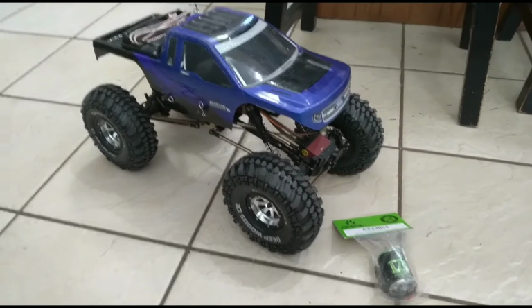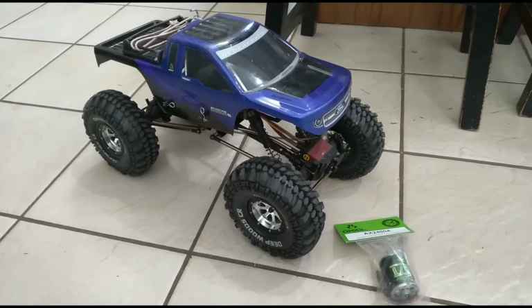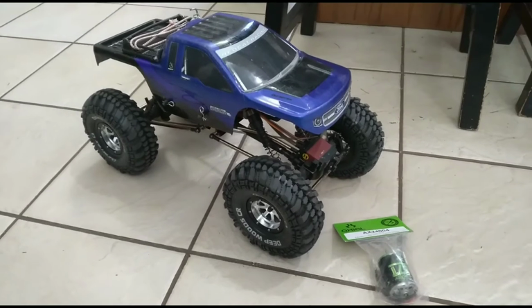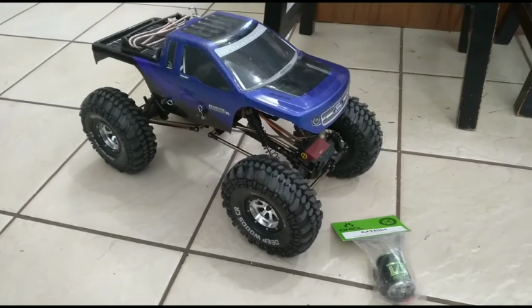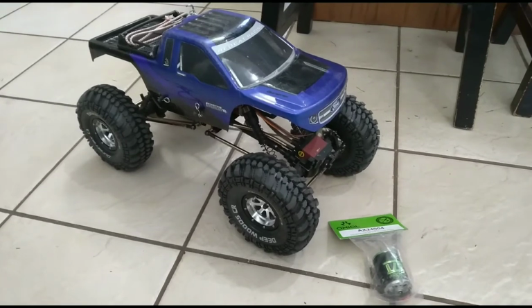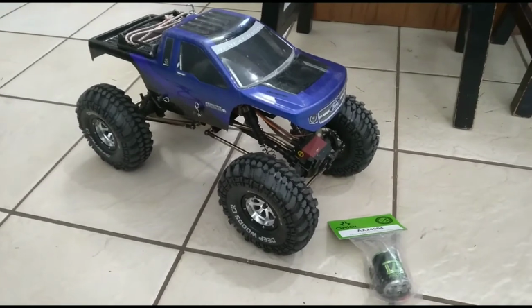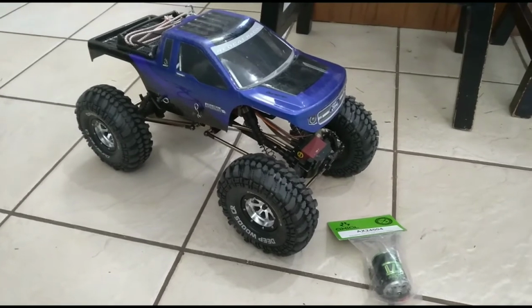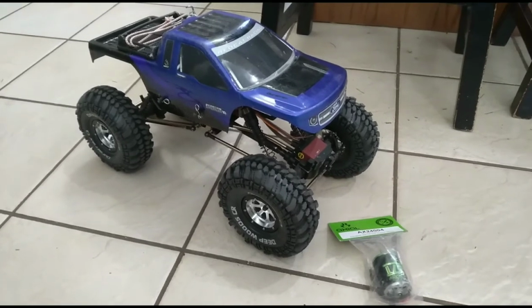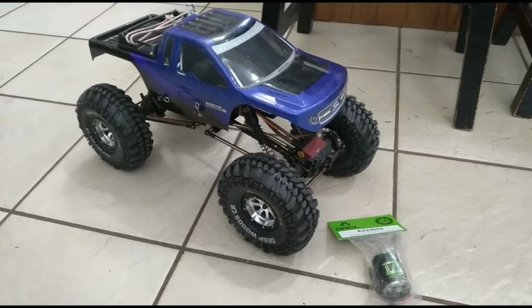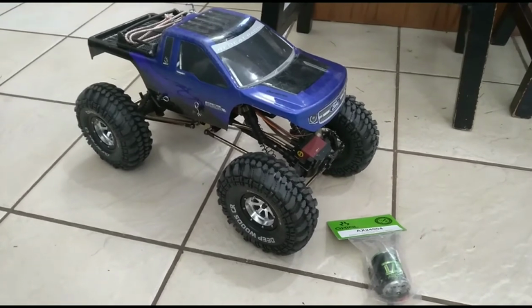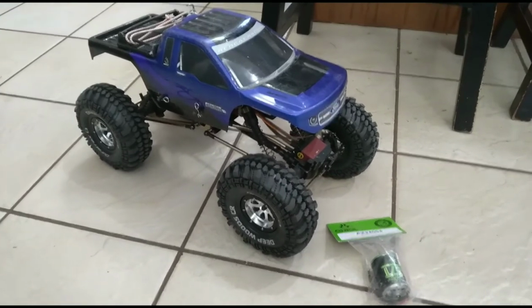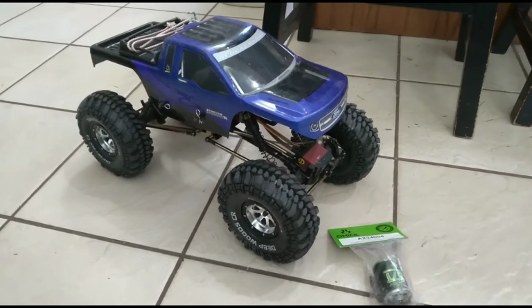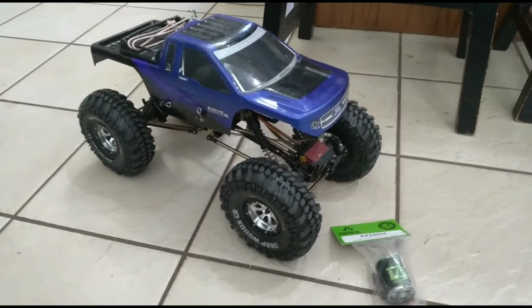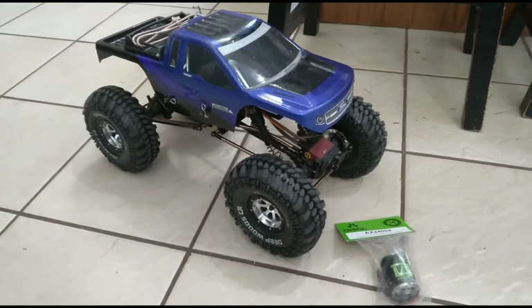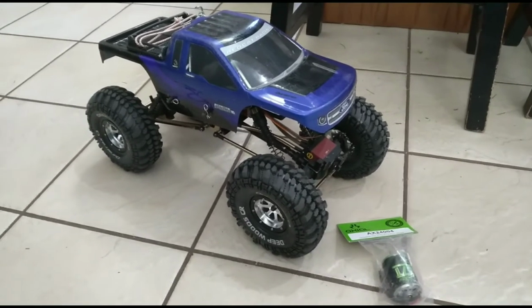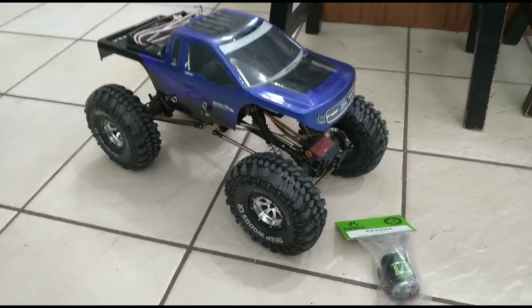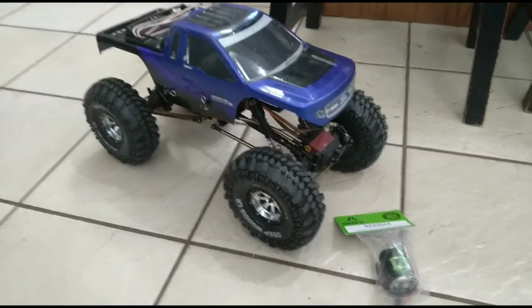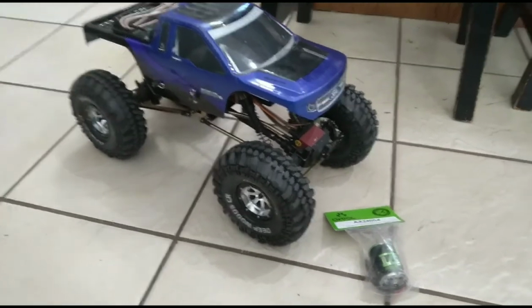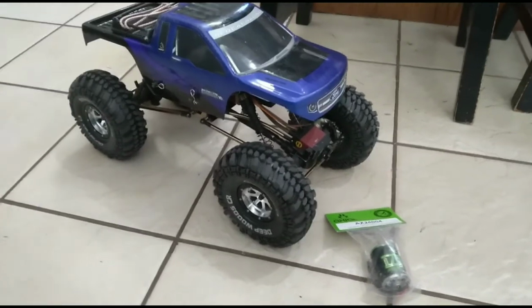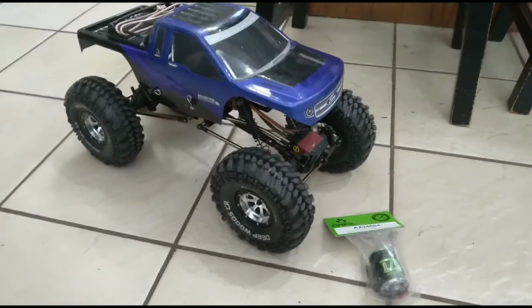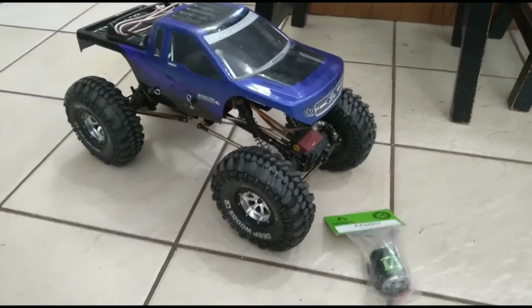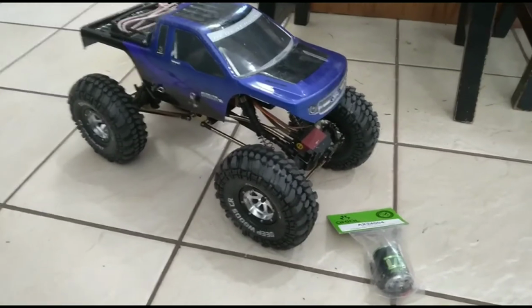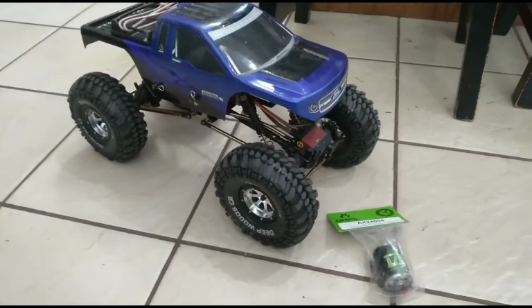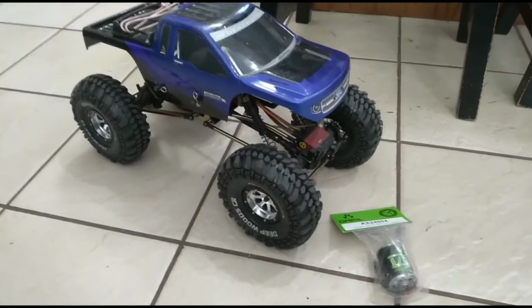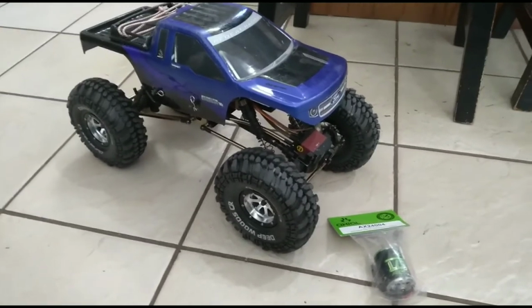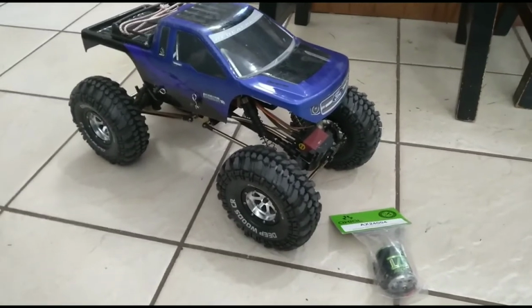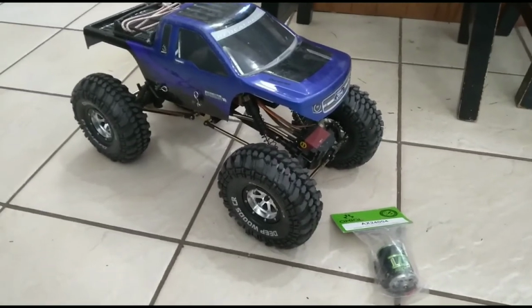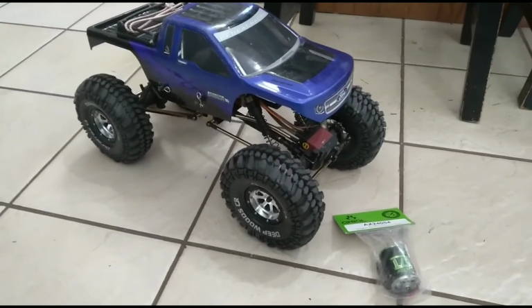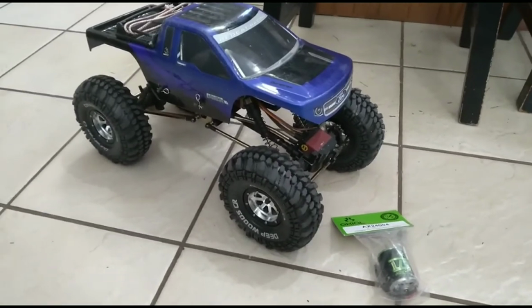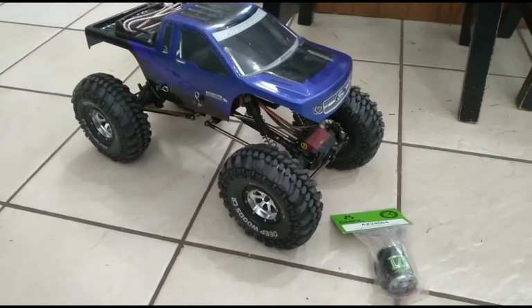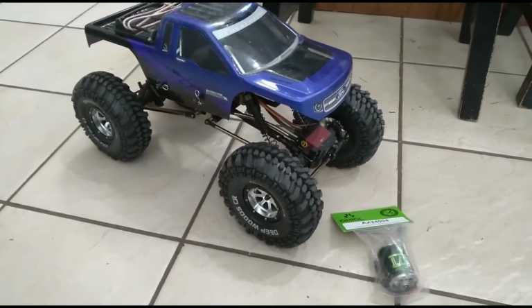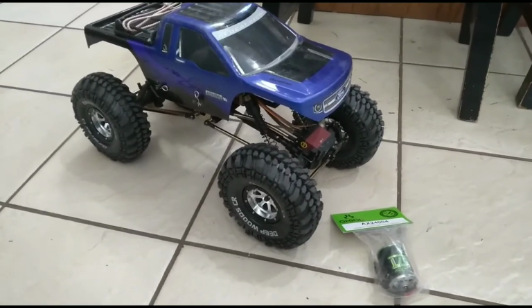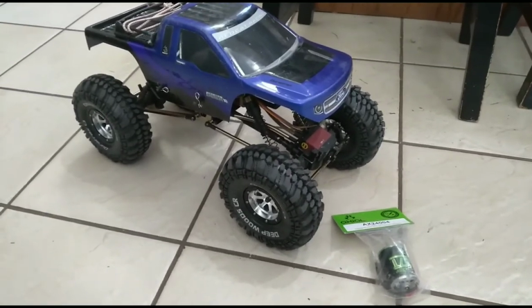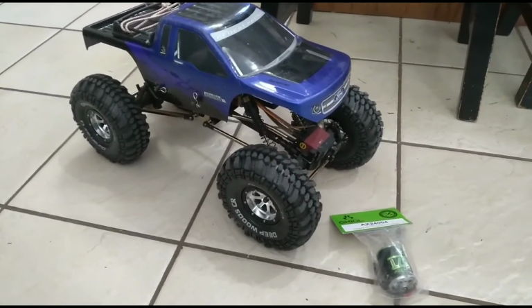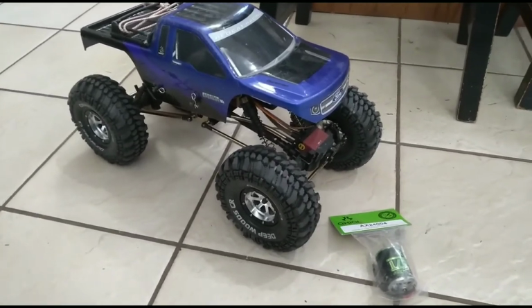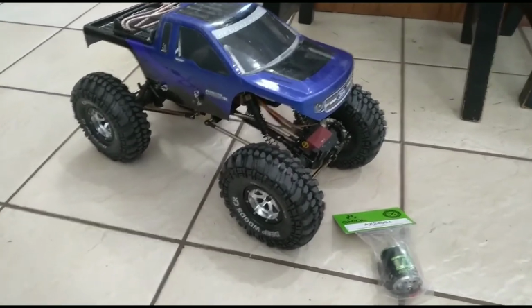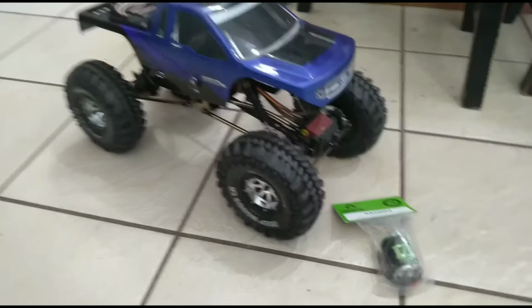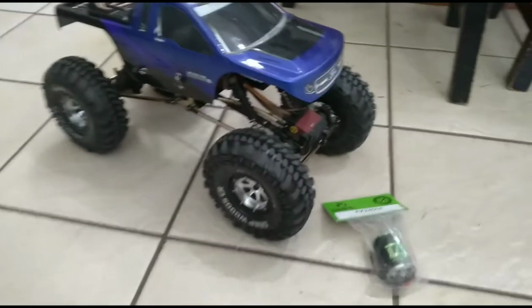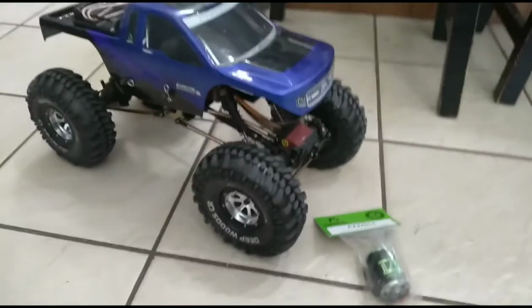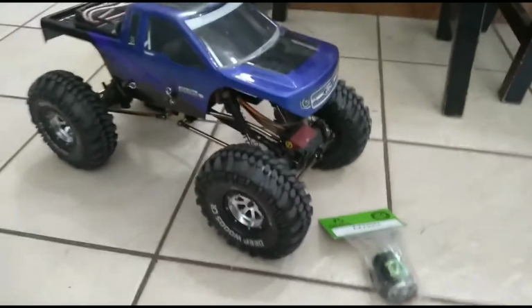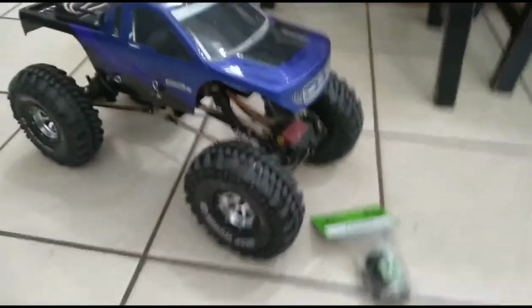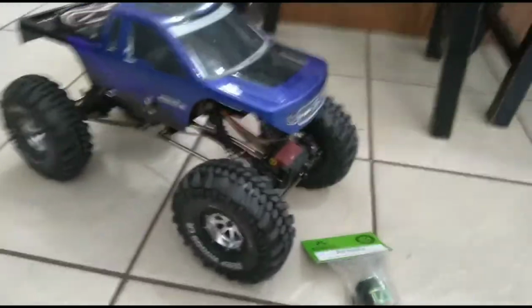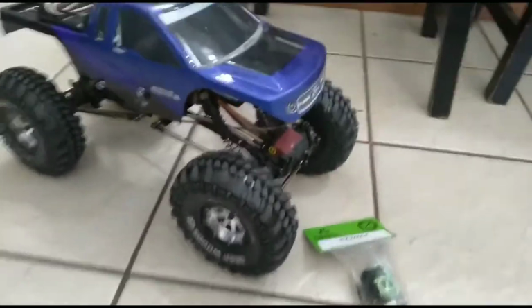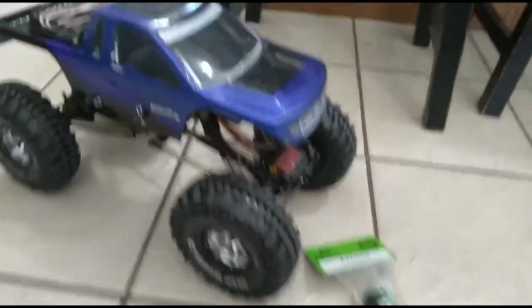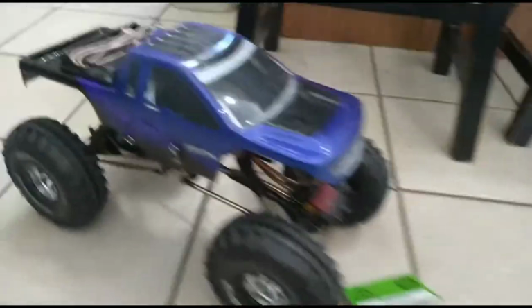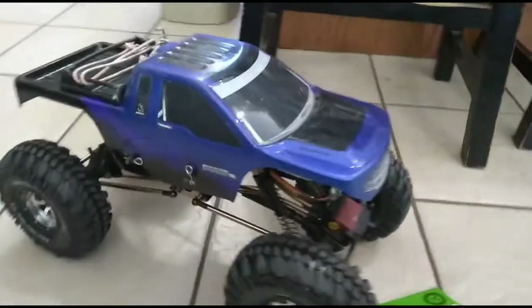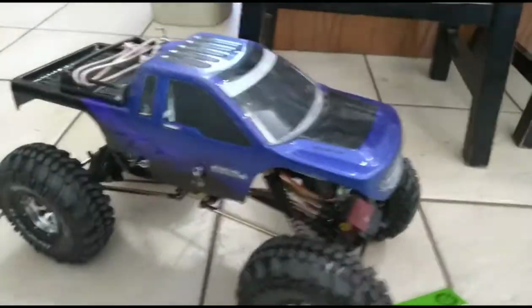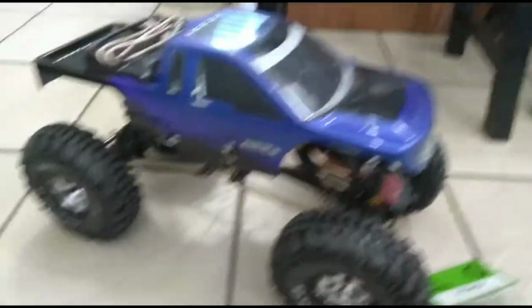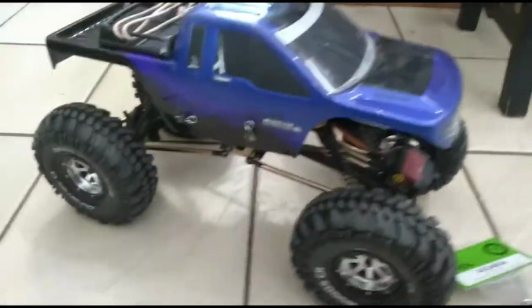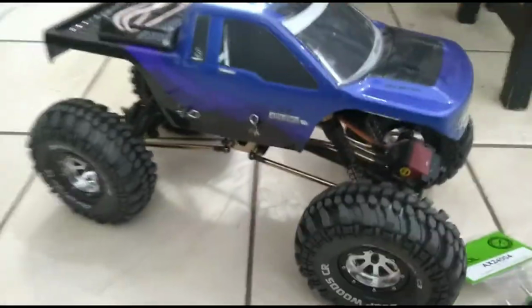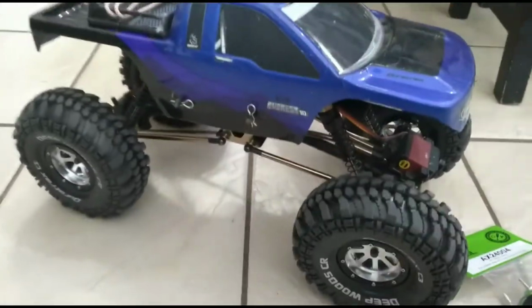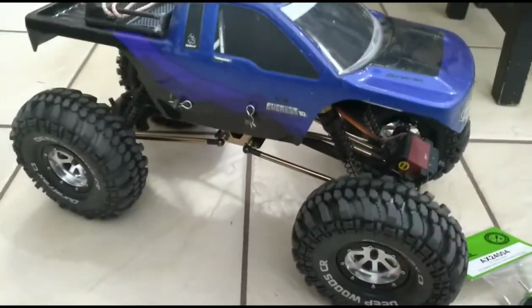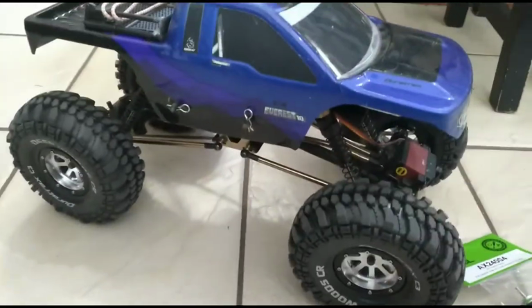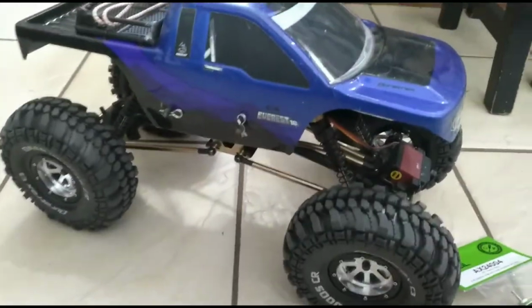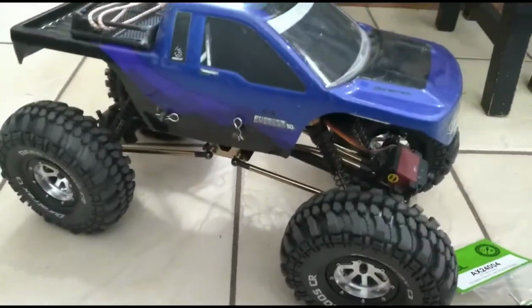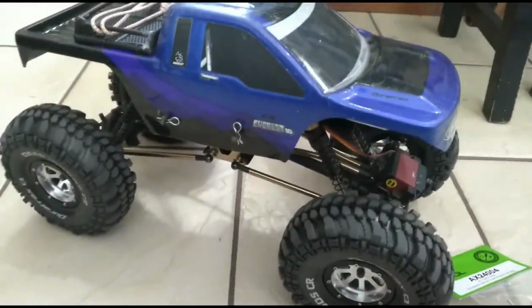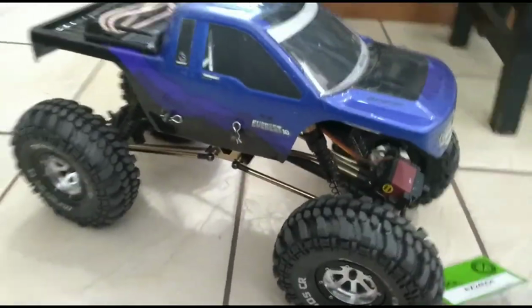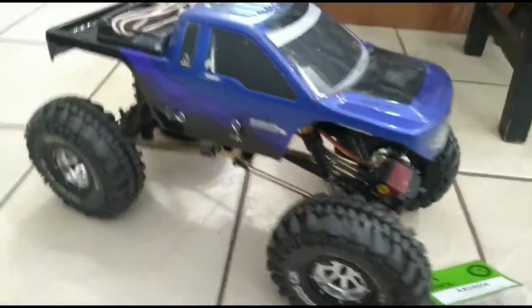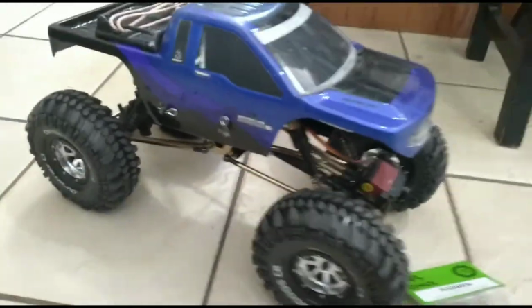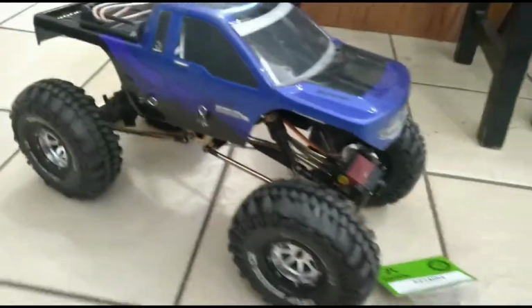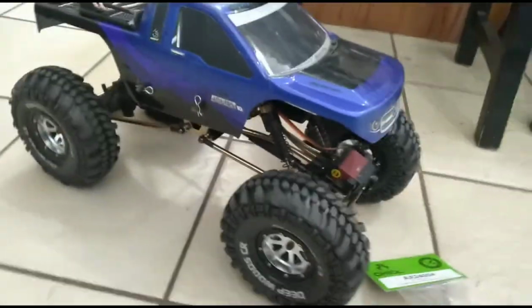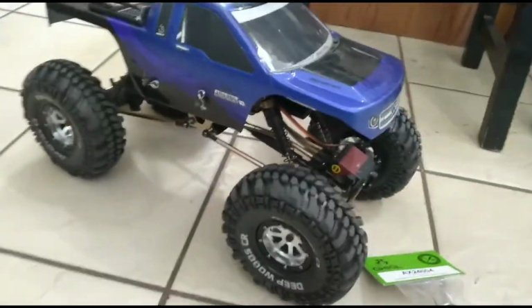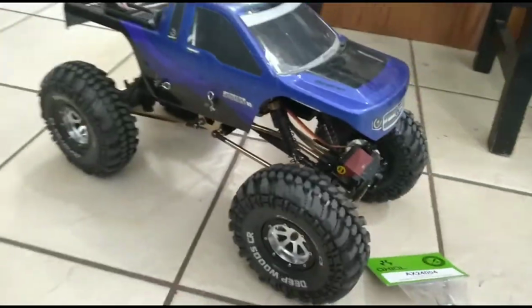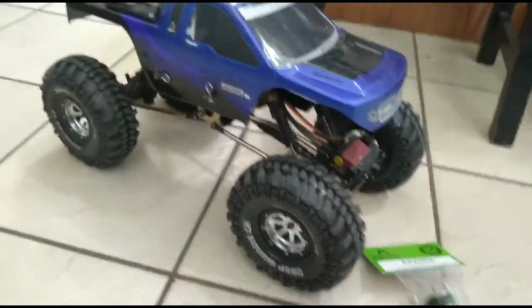What's up guys, this is Brick Bros in for One Day. Today we've got another RC video for you. As you can see, we've got our Red Cat Everest 10 — well, one of them anyways.